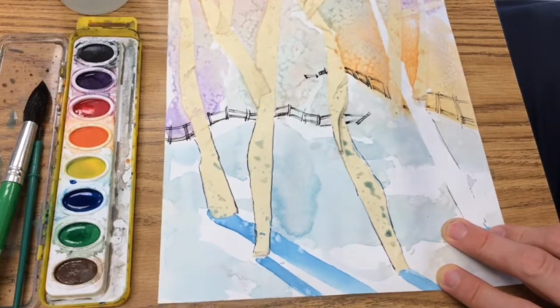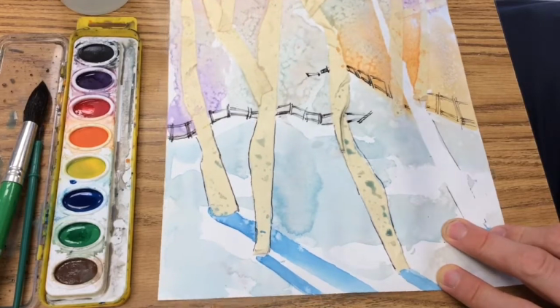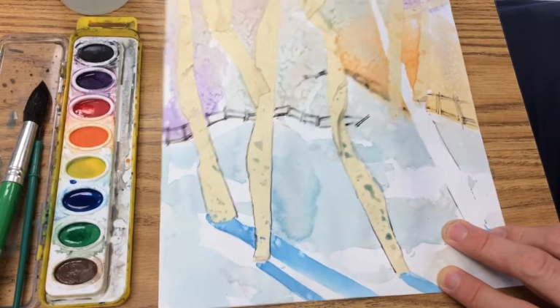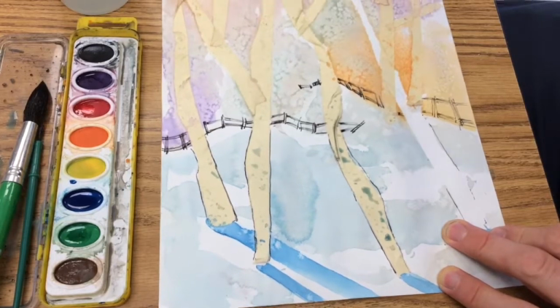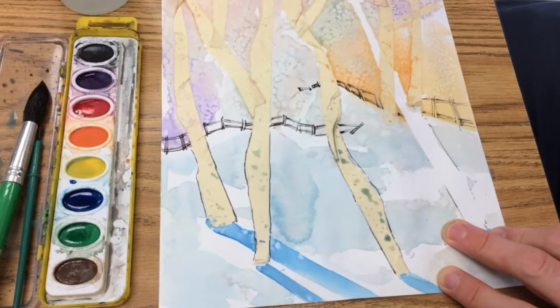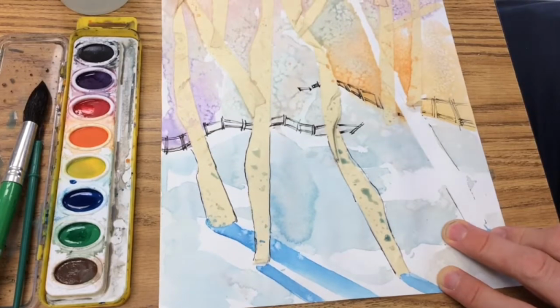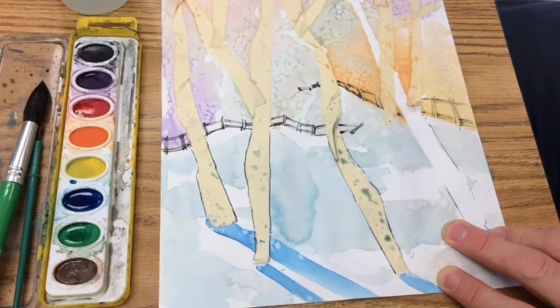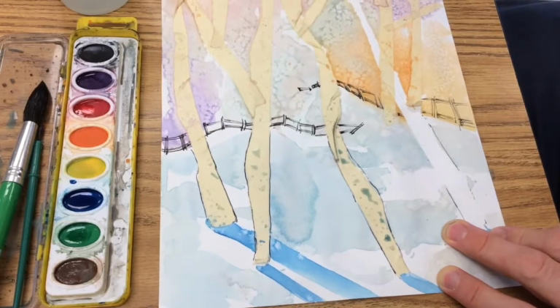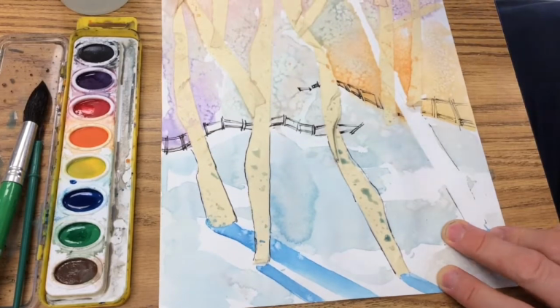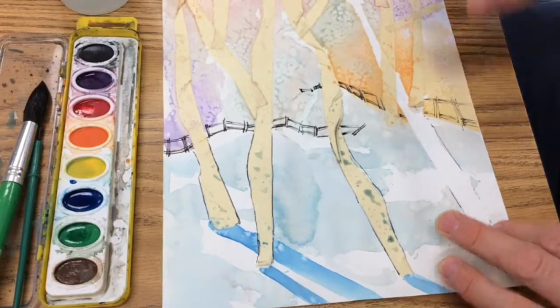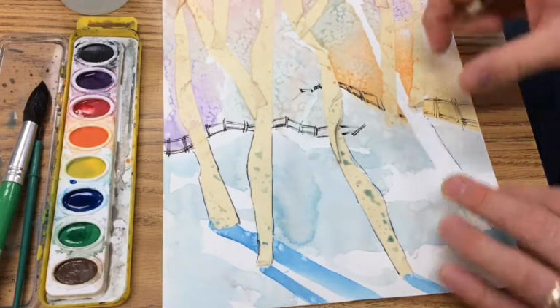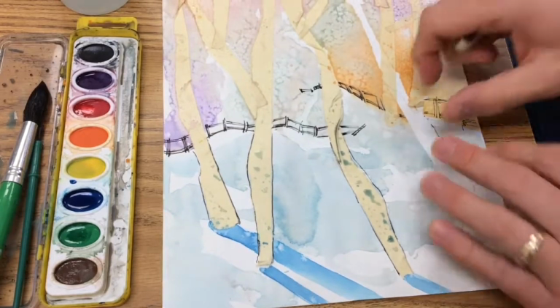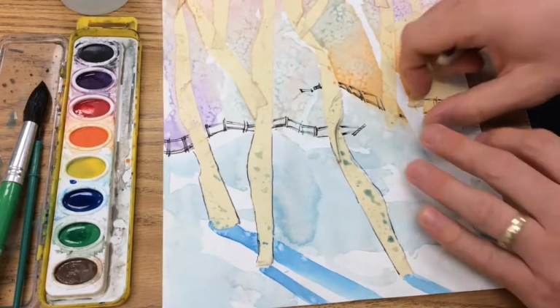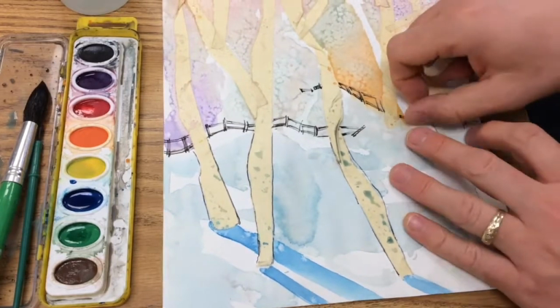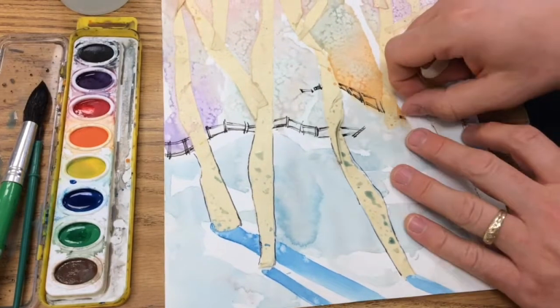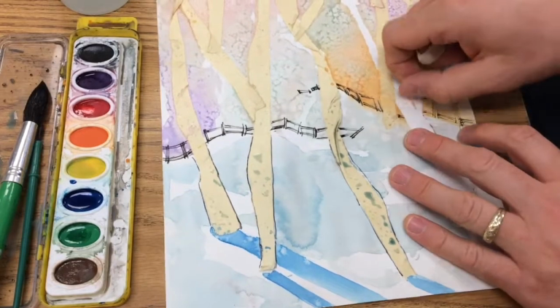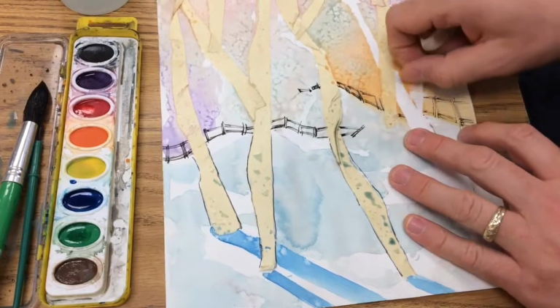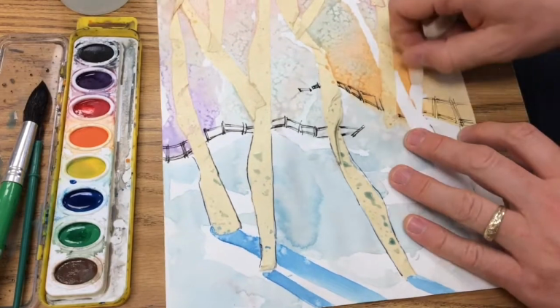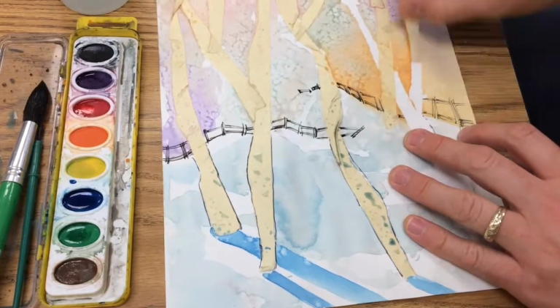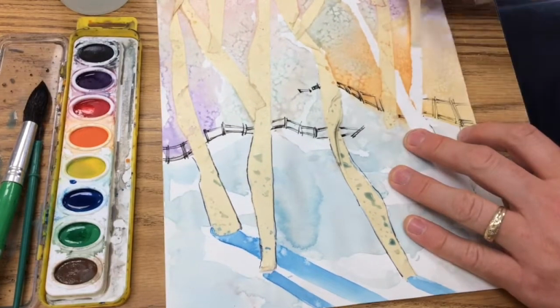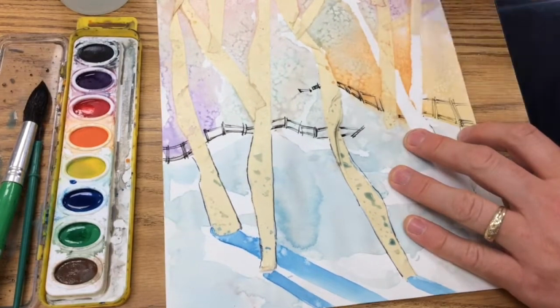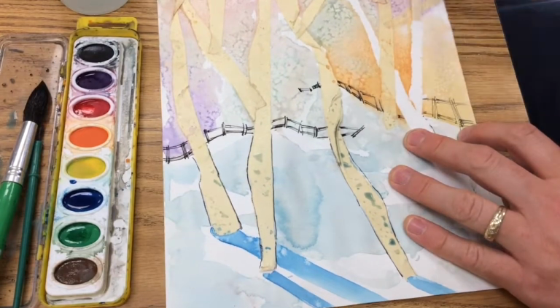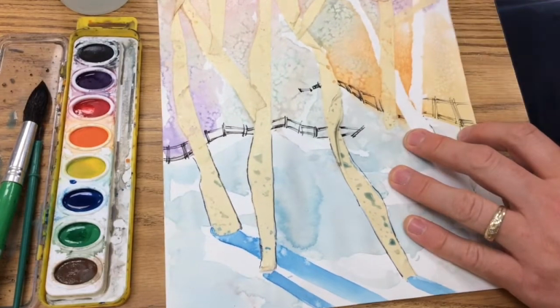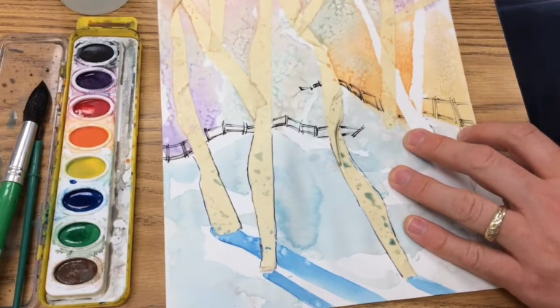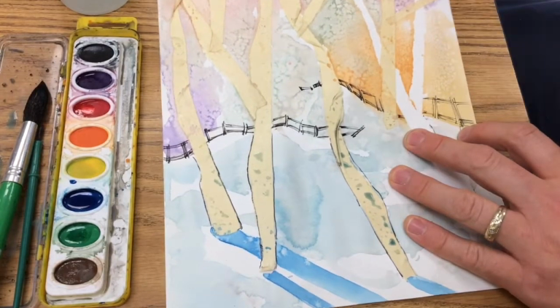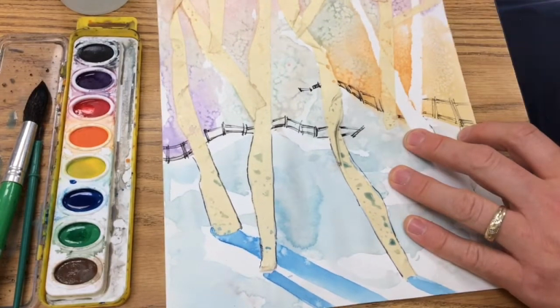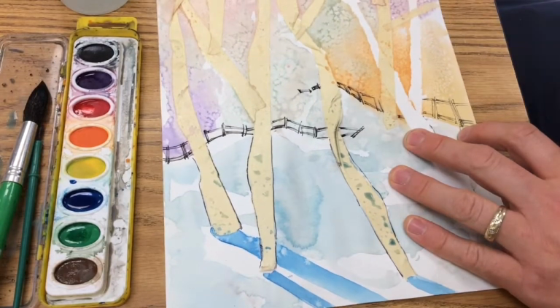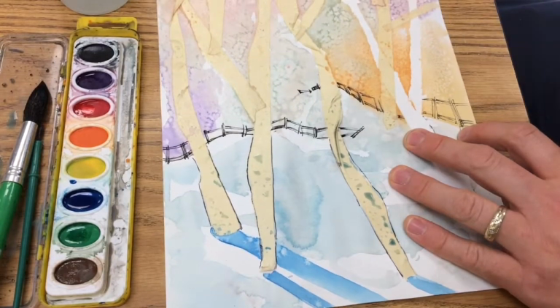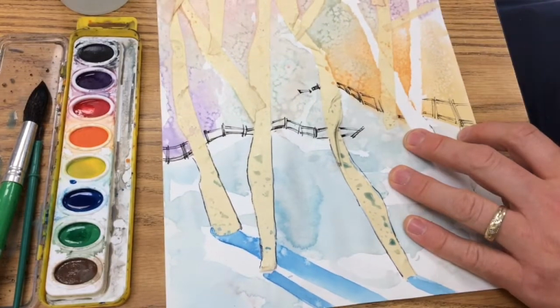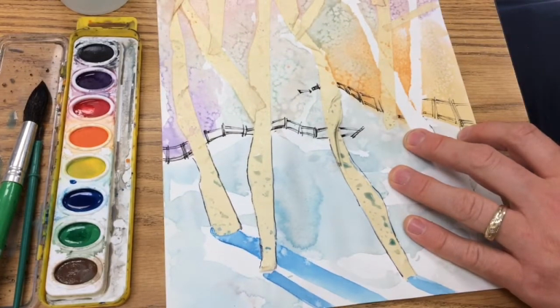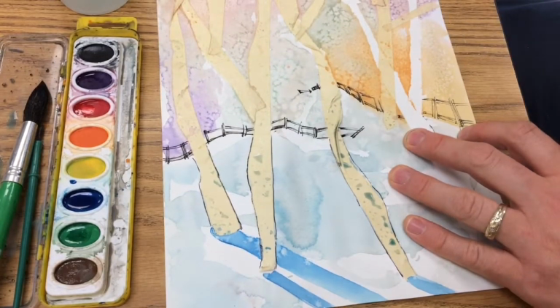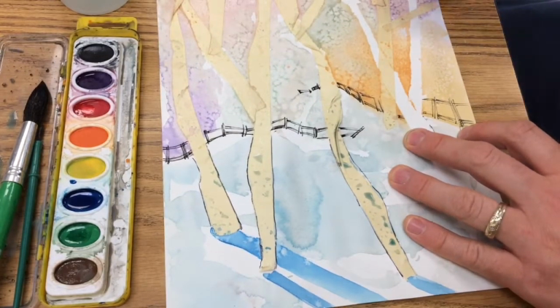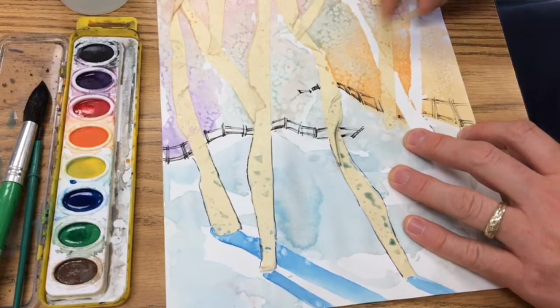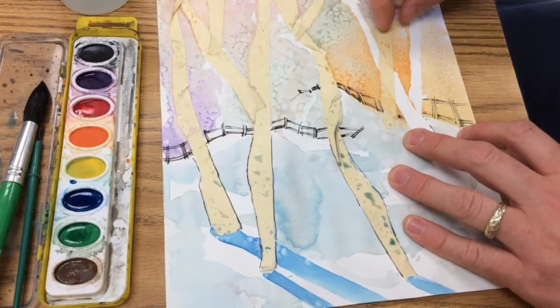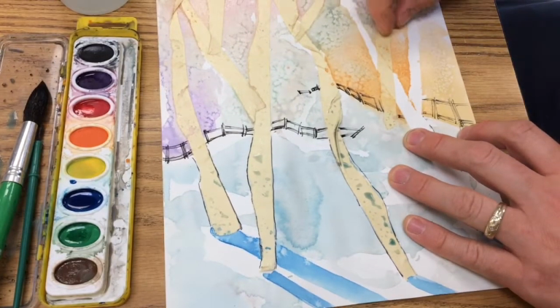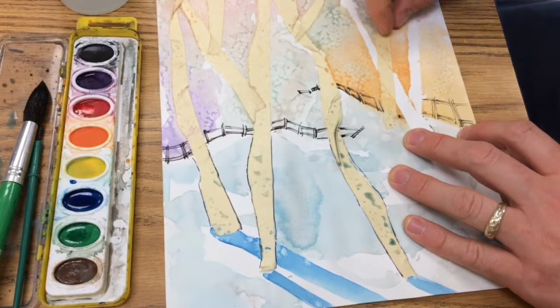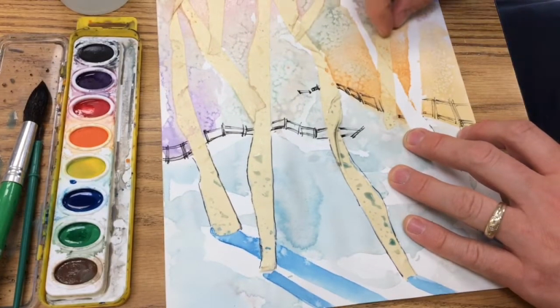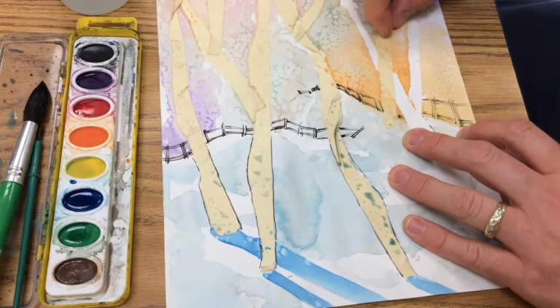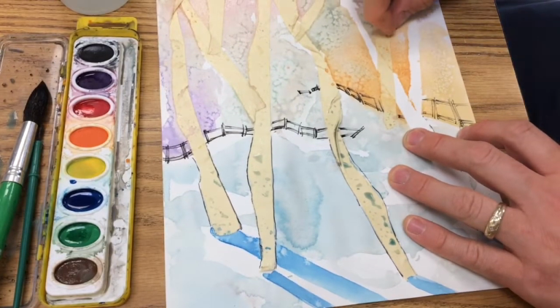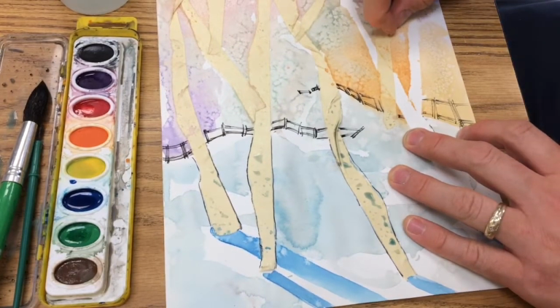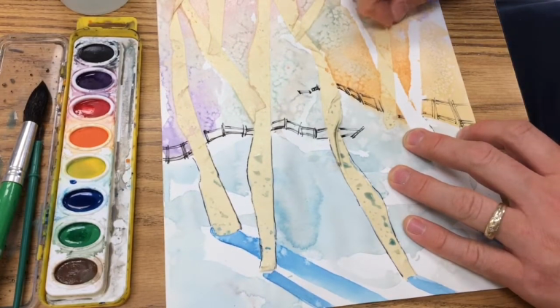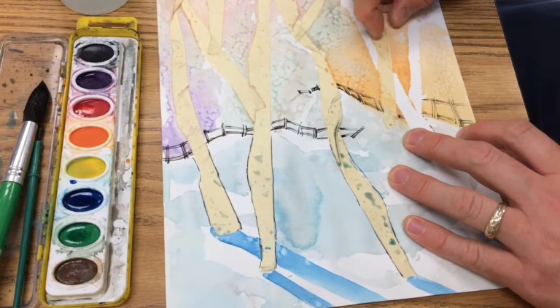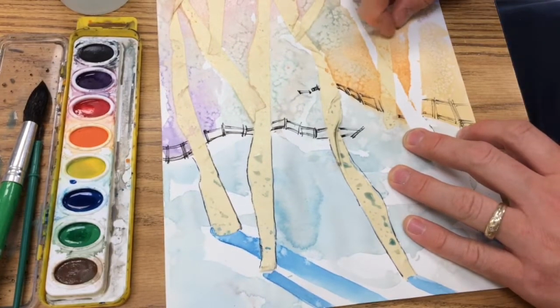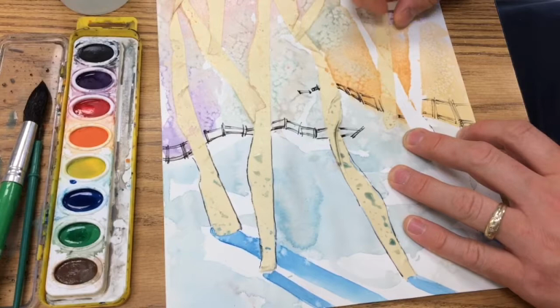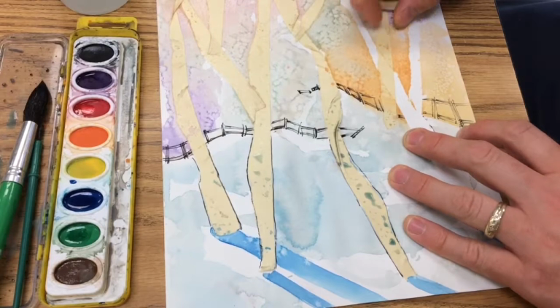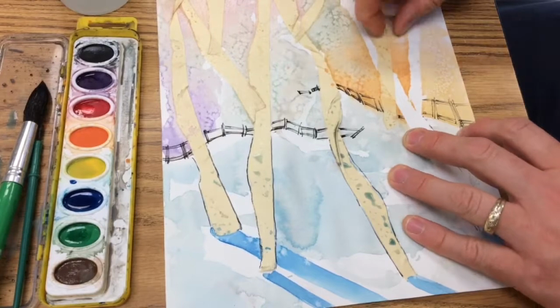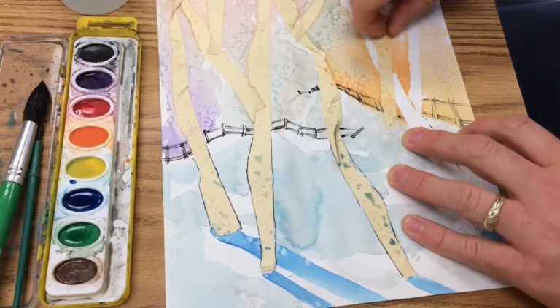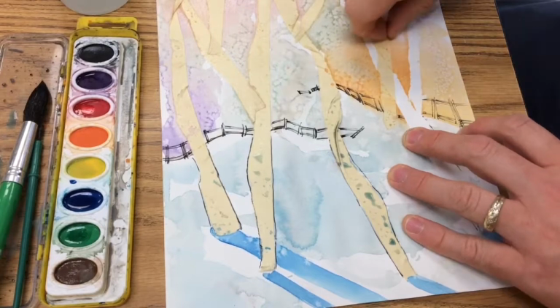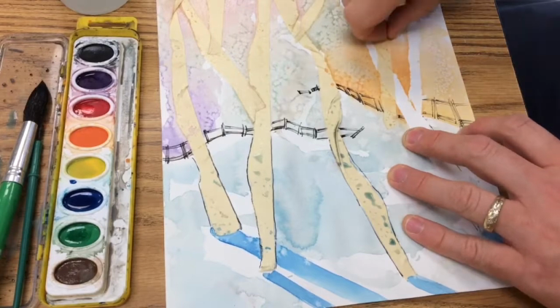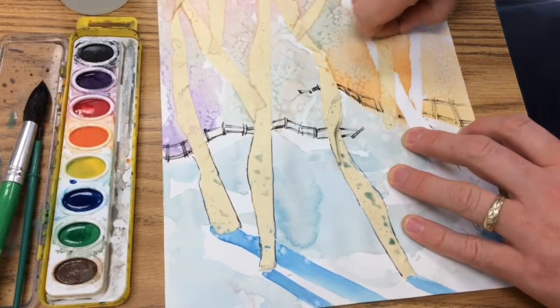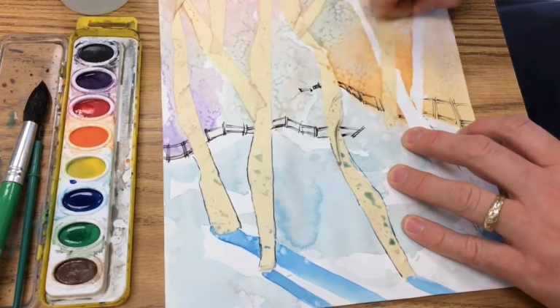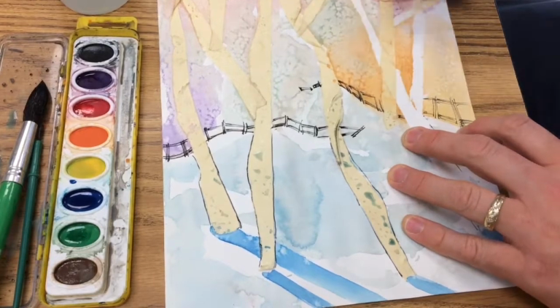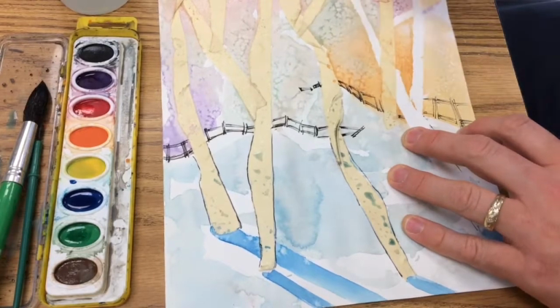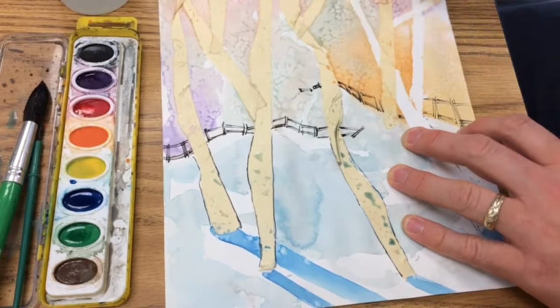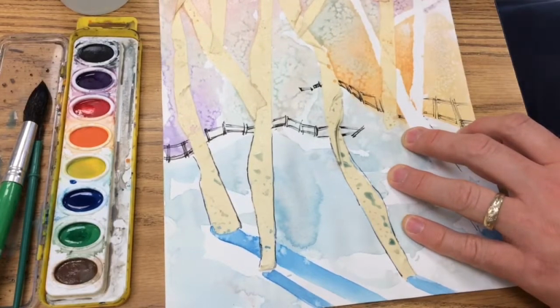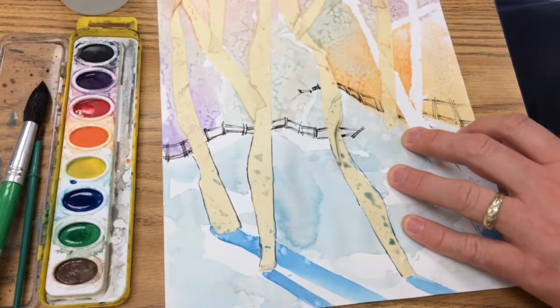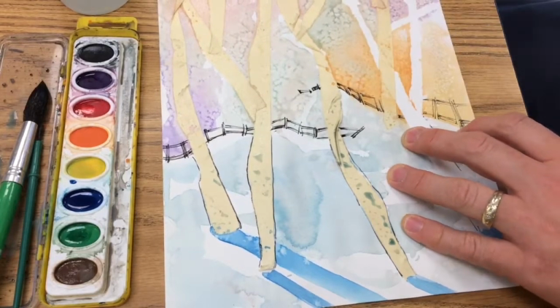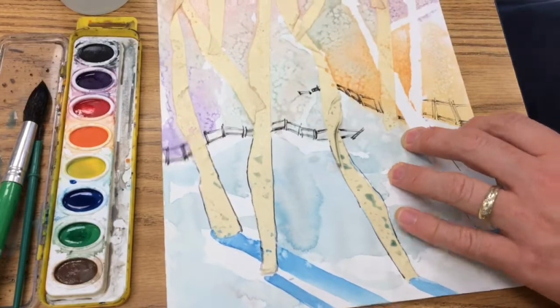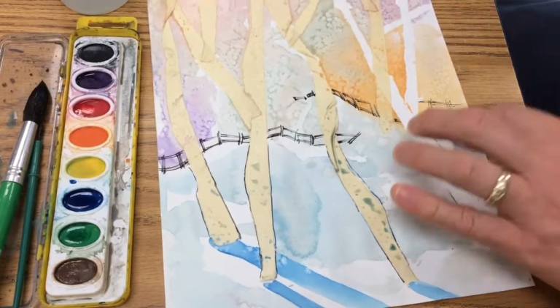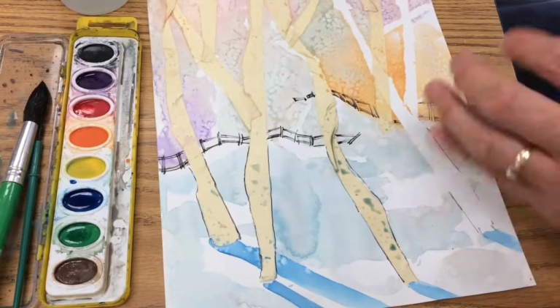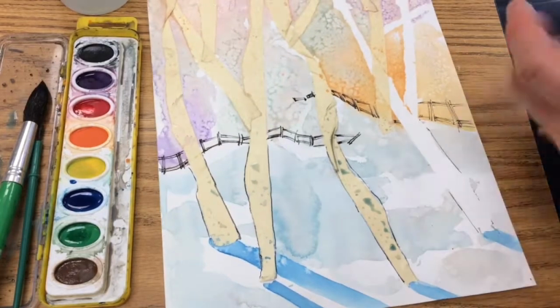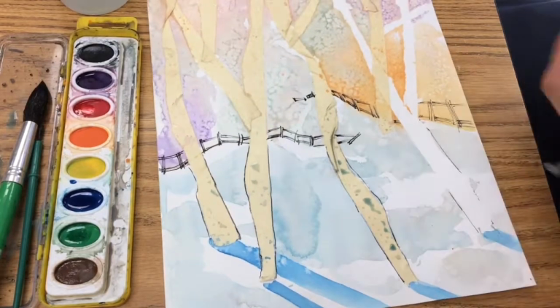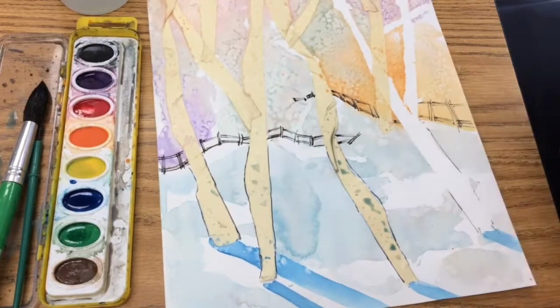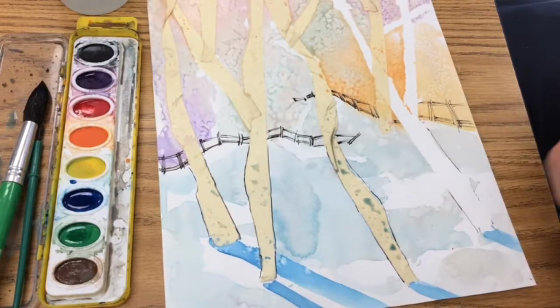Look at how cool that is. Wow! This is my favorite part.